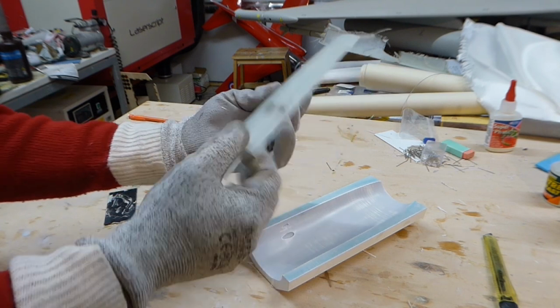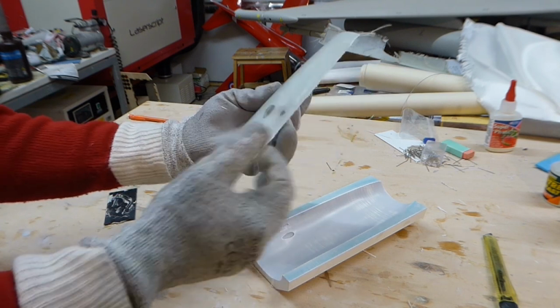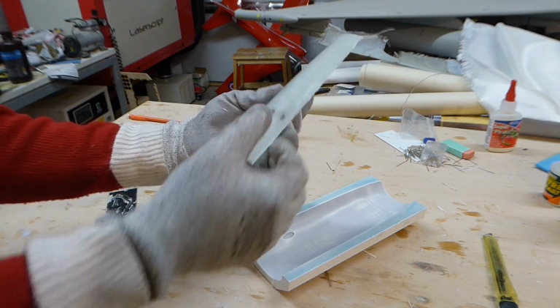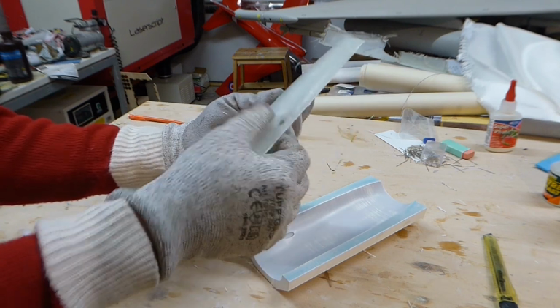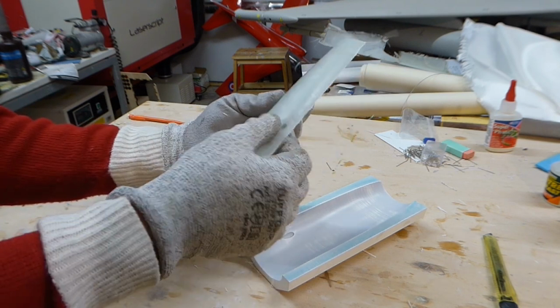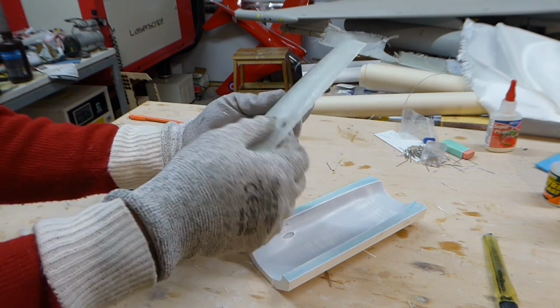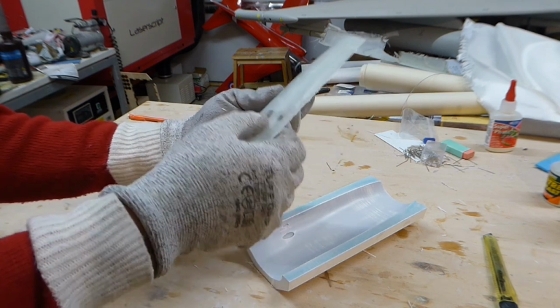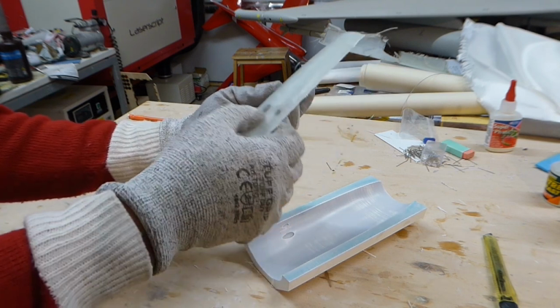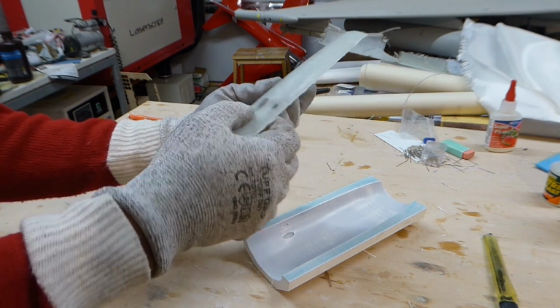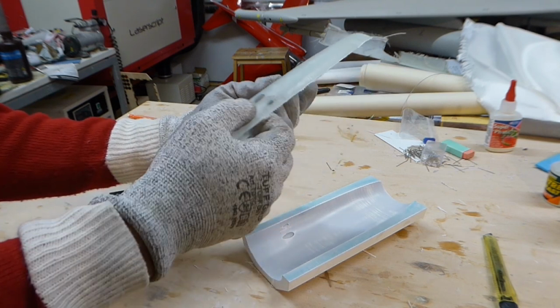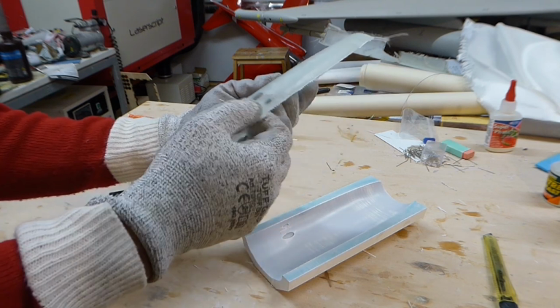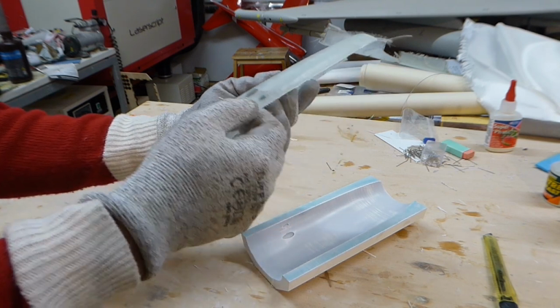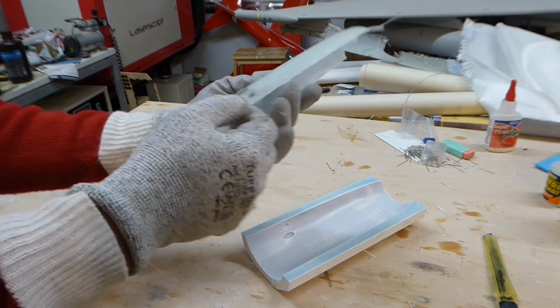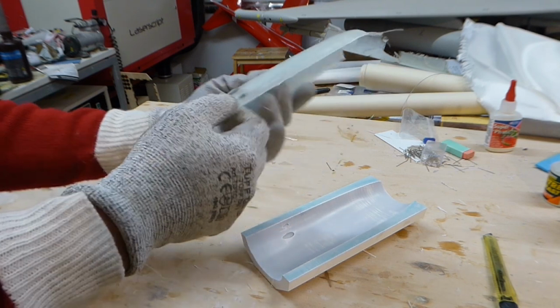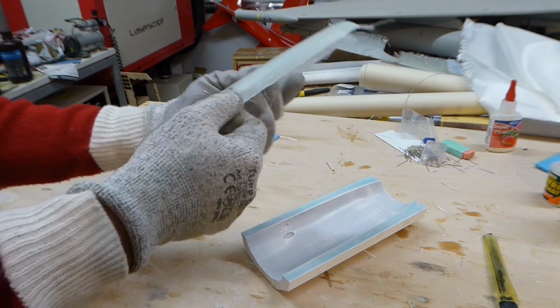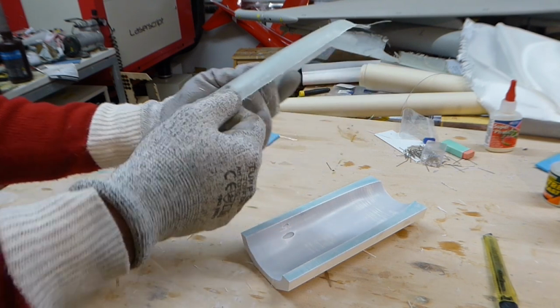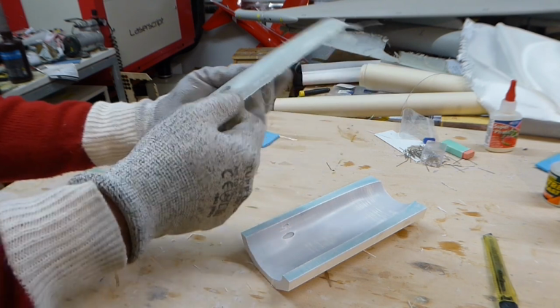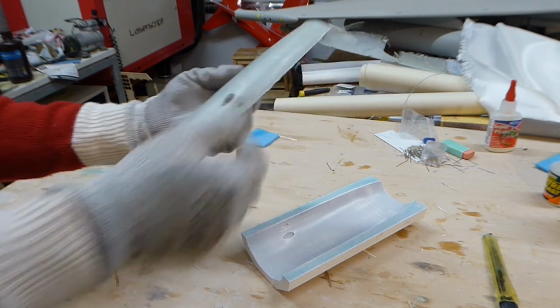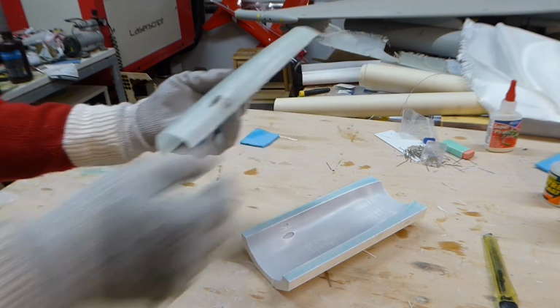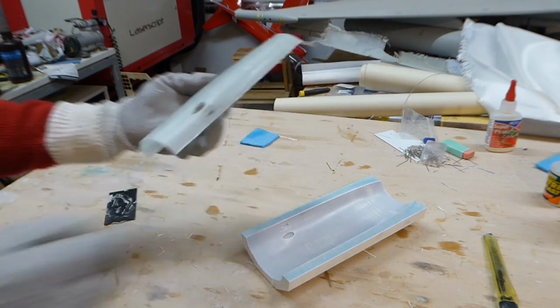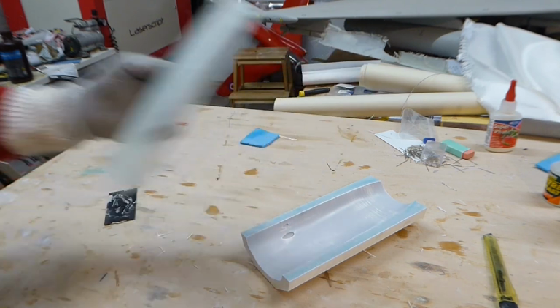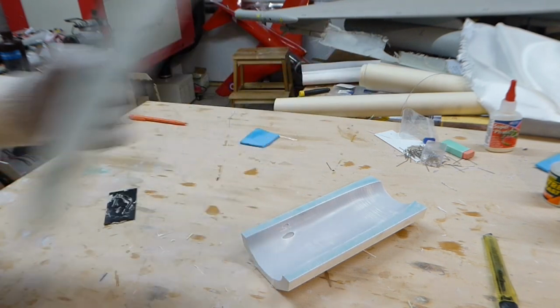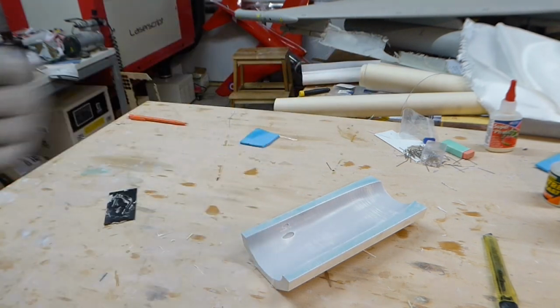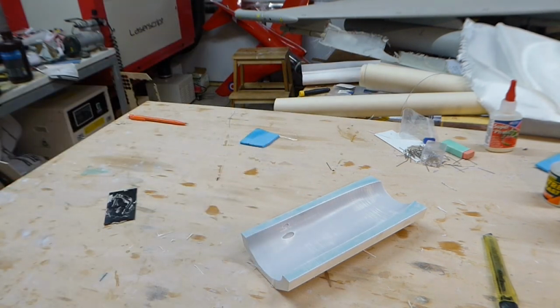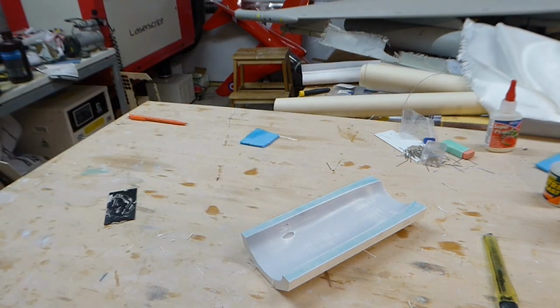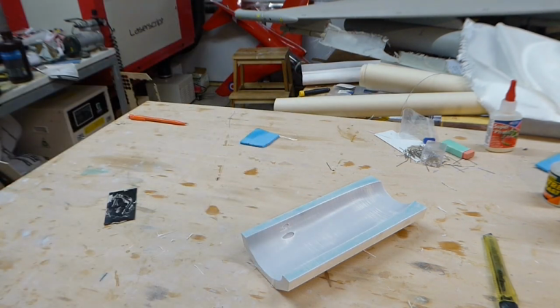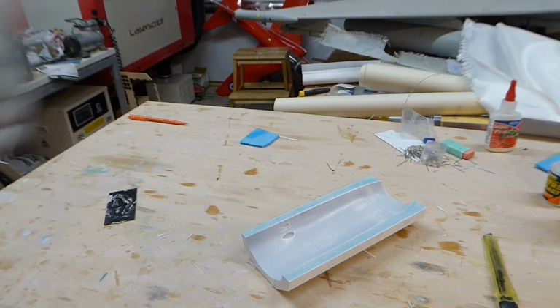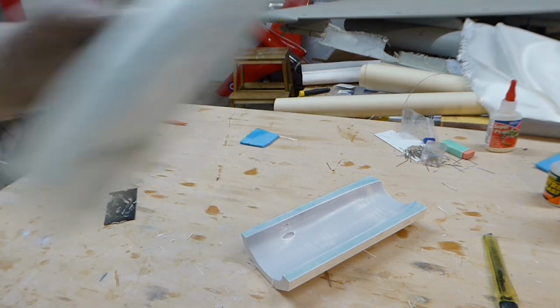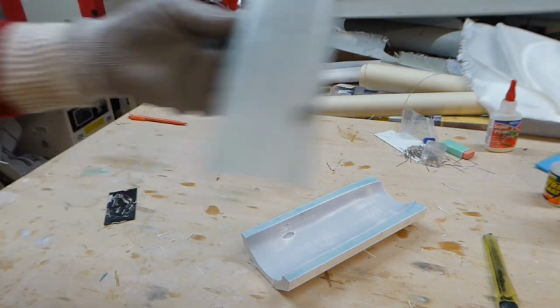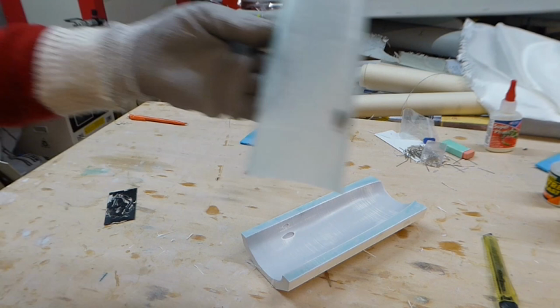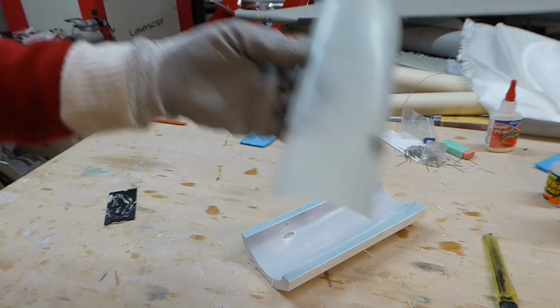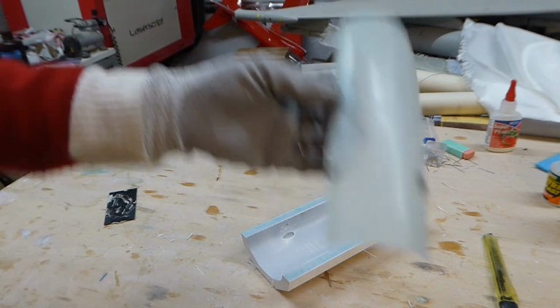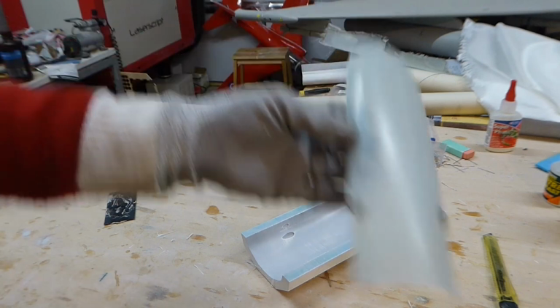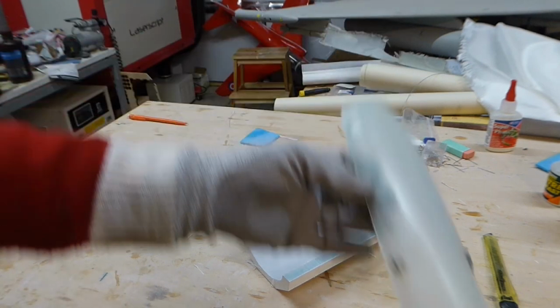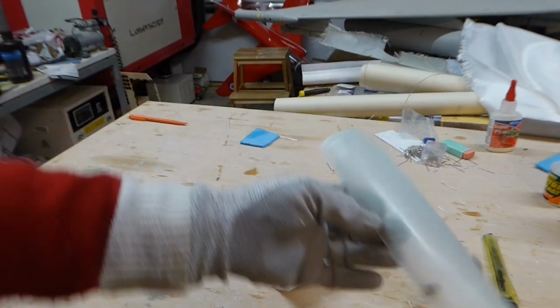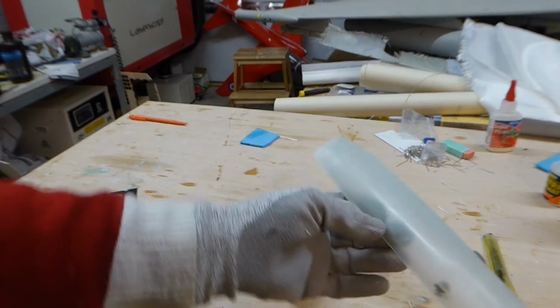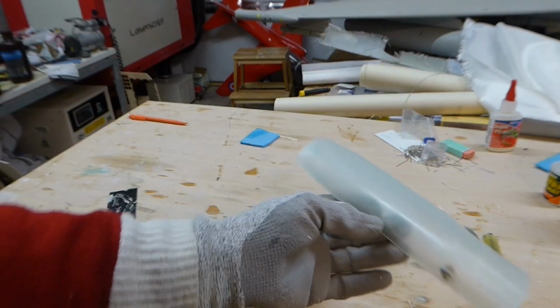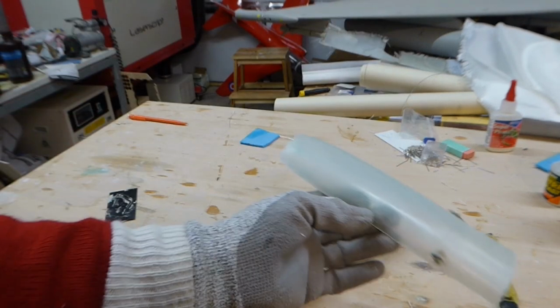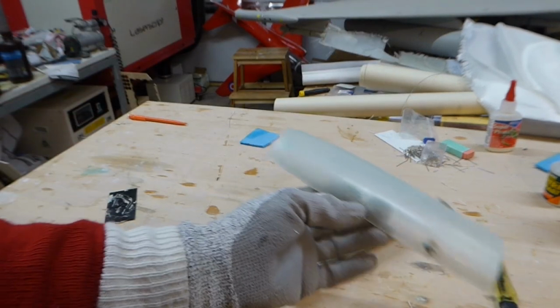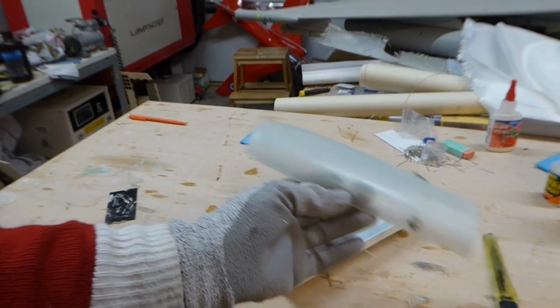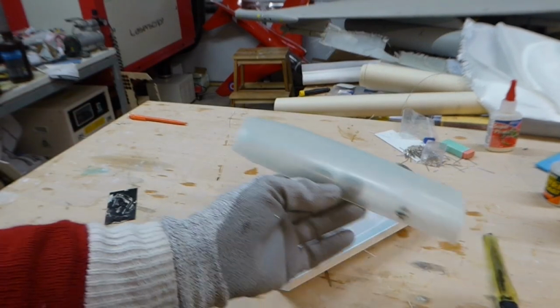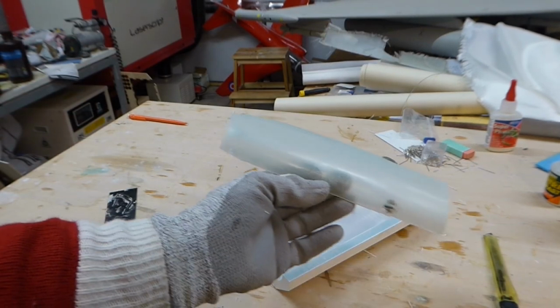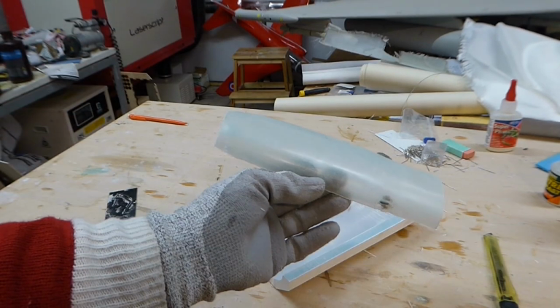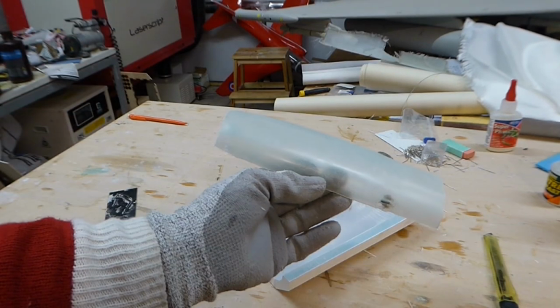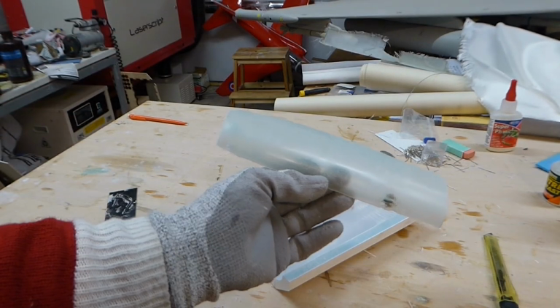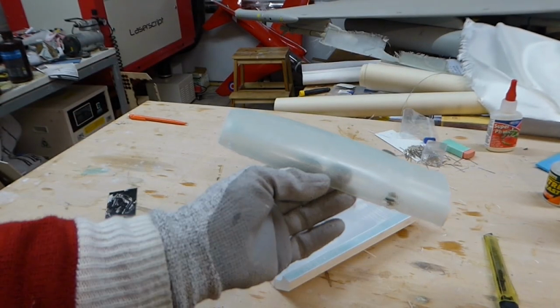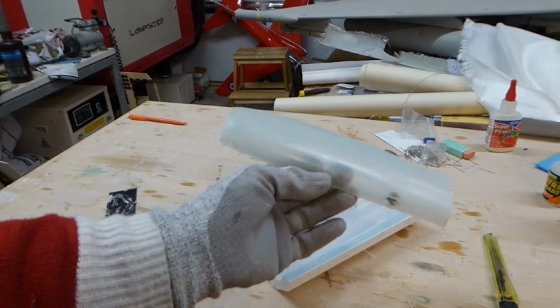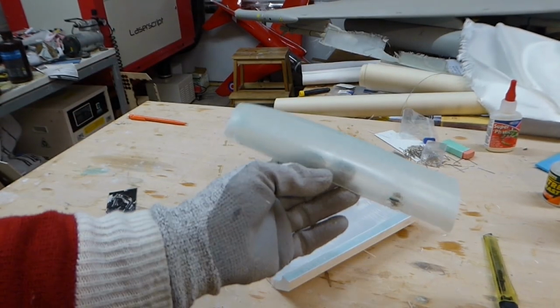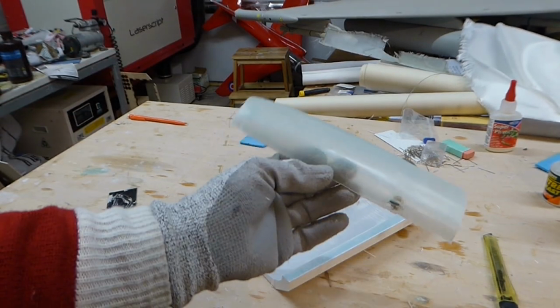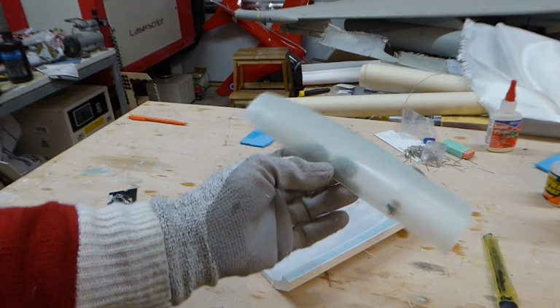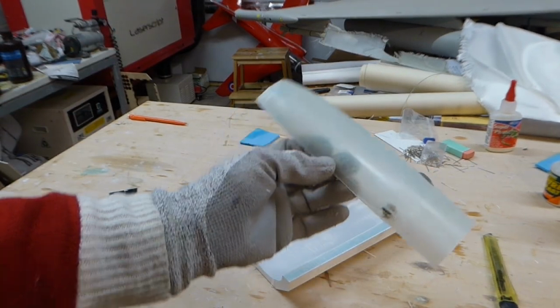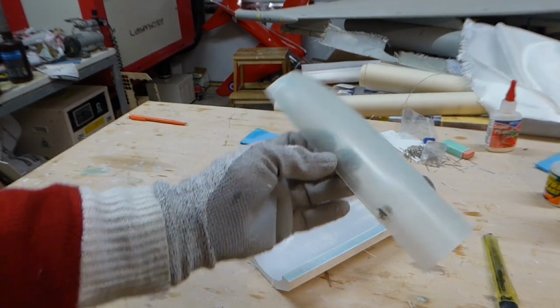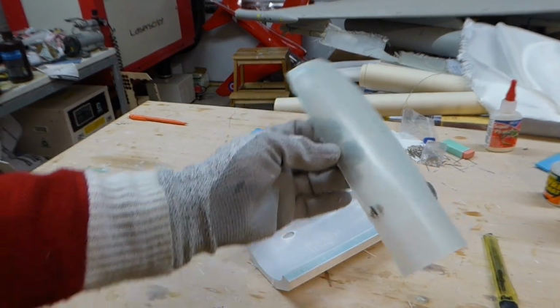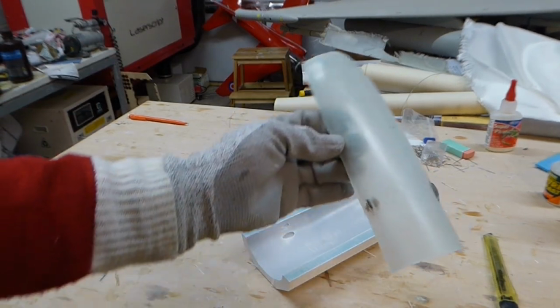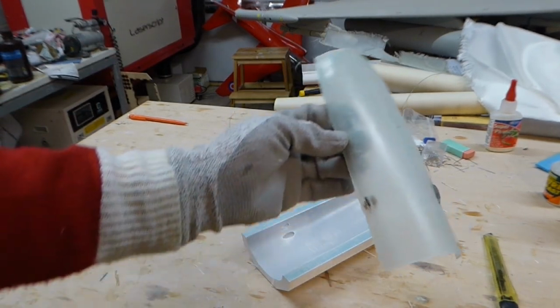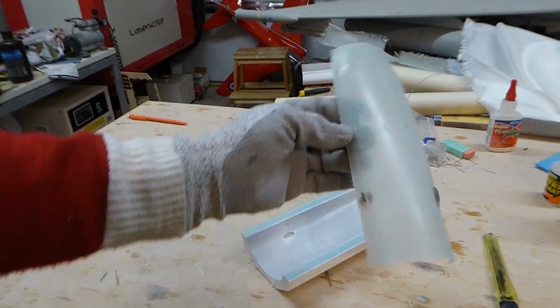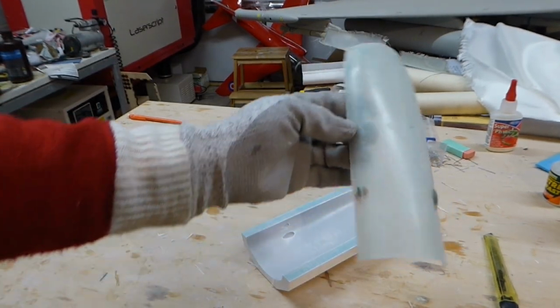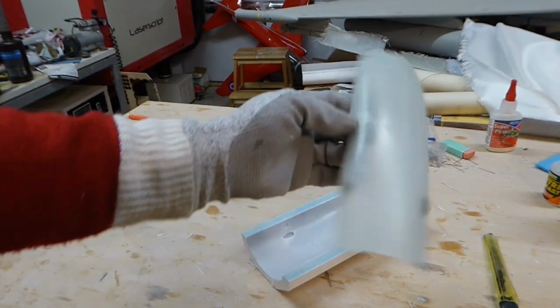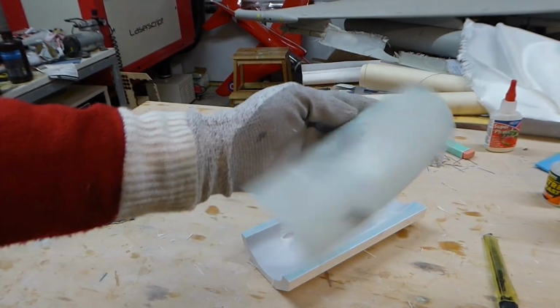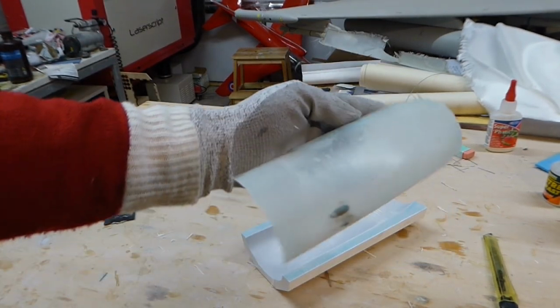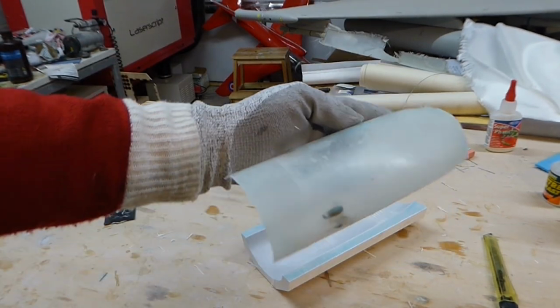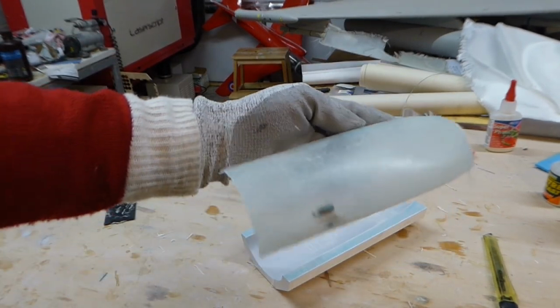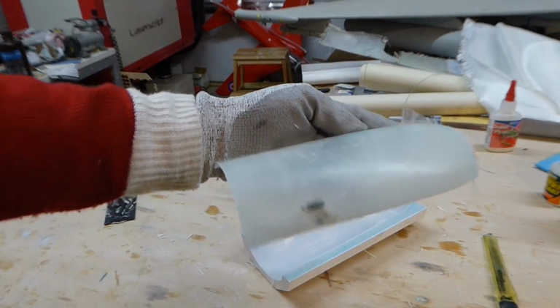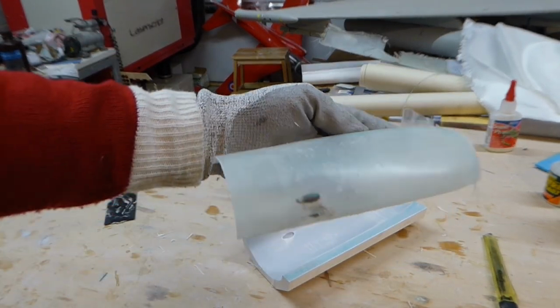Wow, that came out nice and easy. Filling these blisters with micro balloons and epoxy seems to have worked.